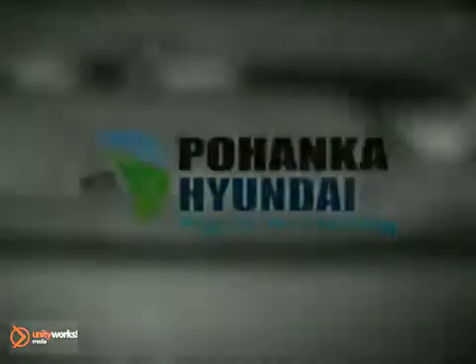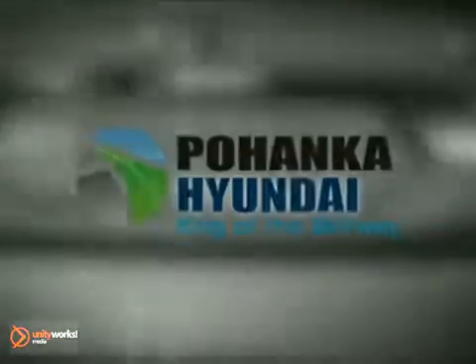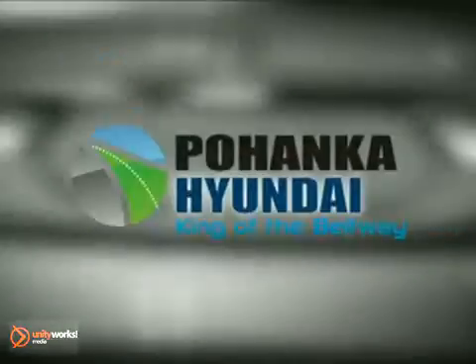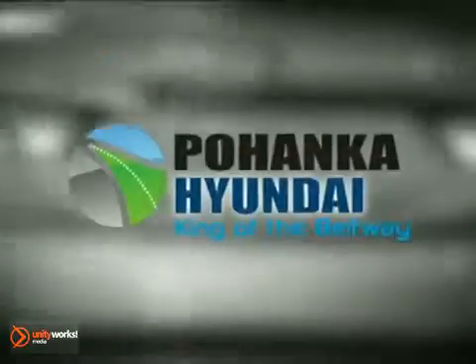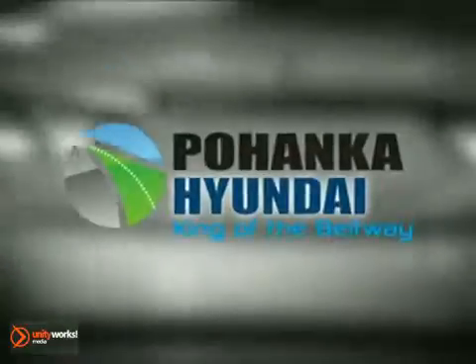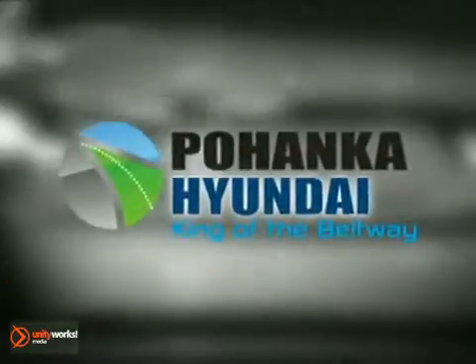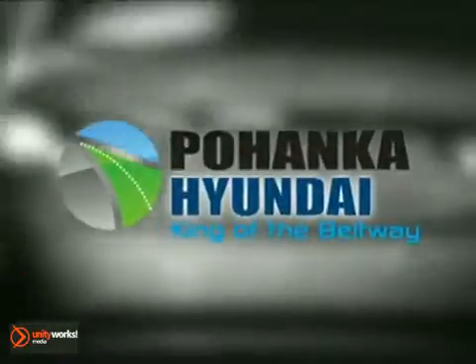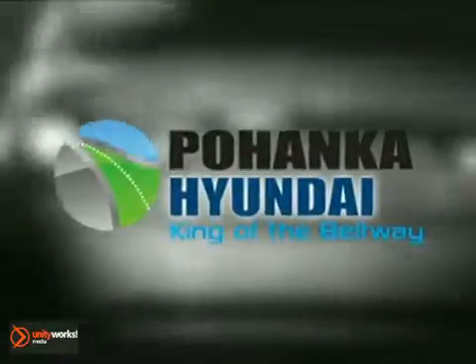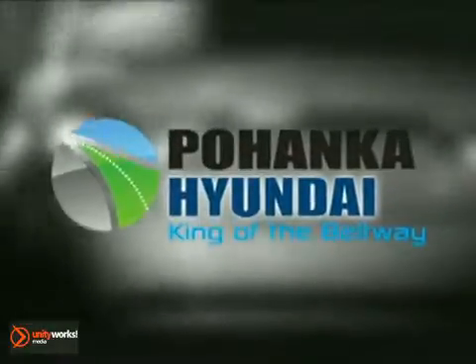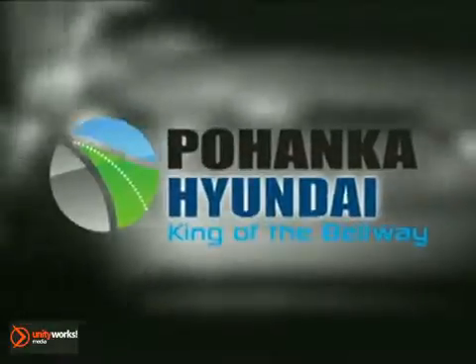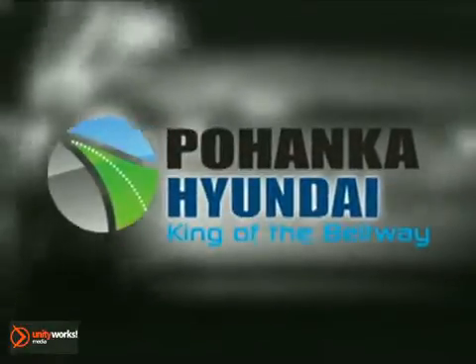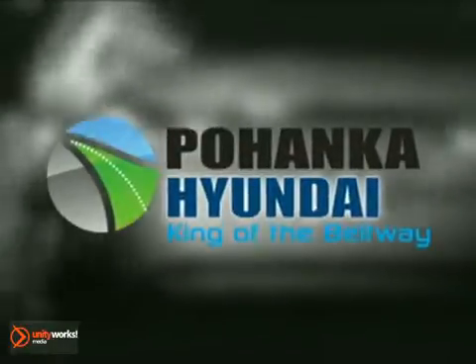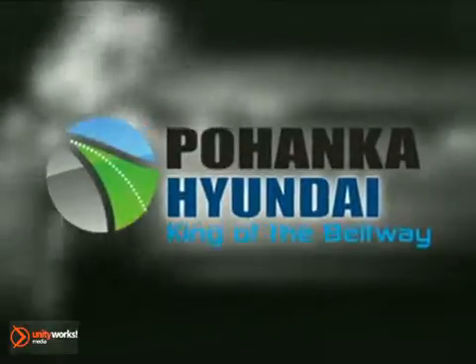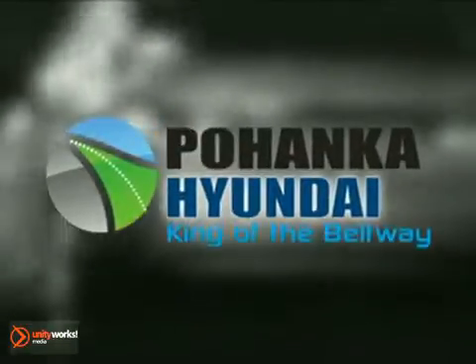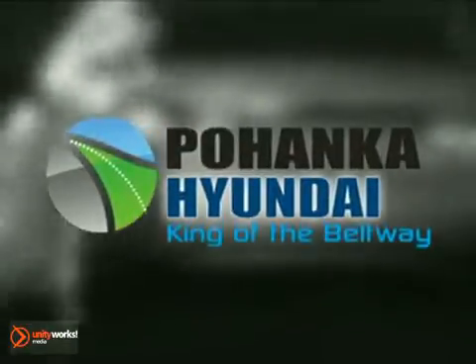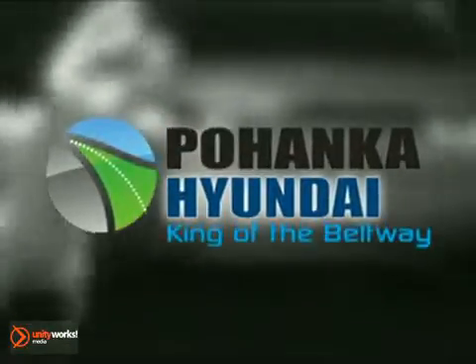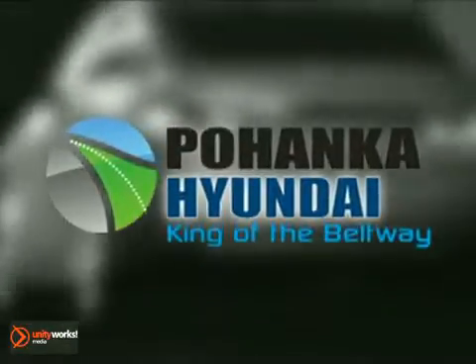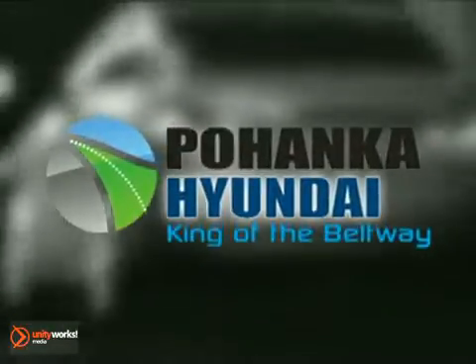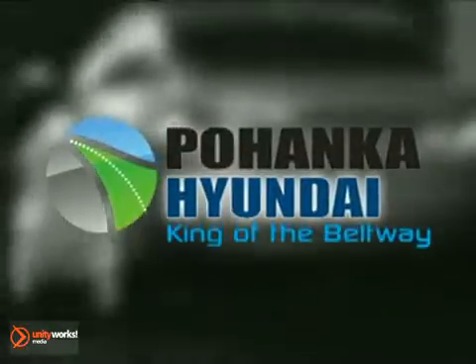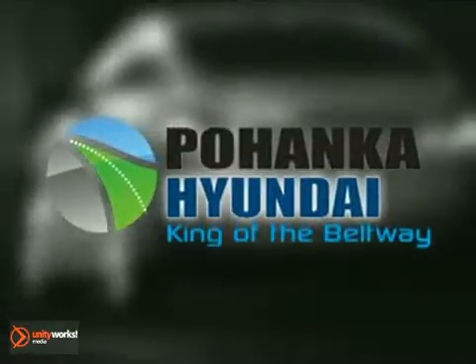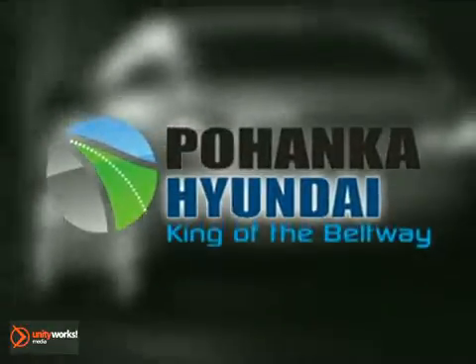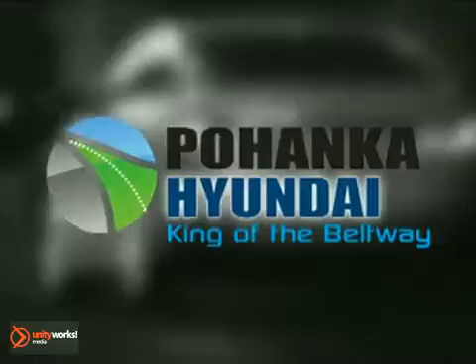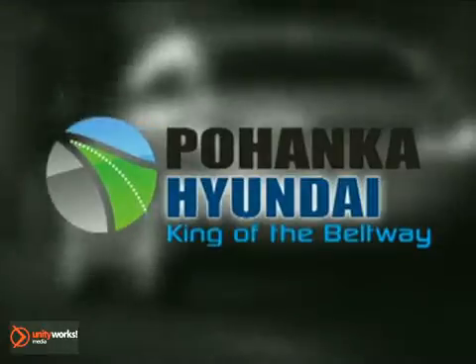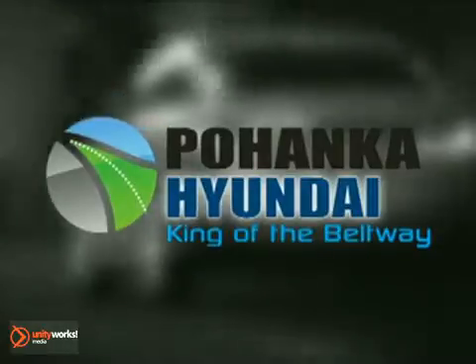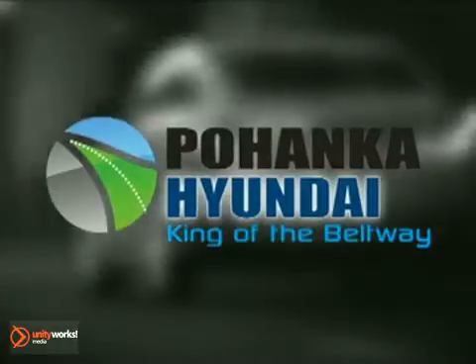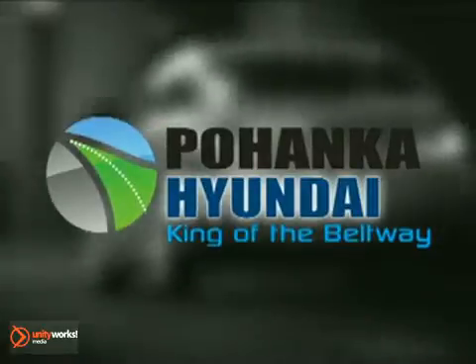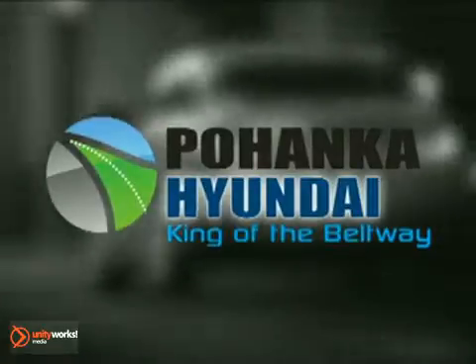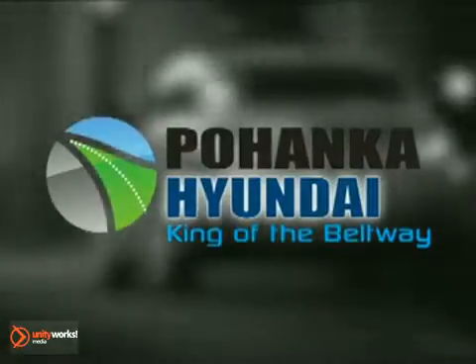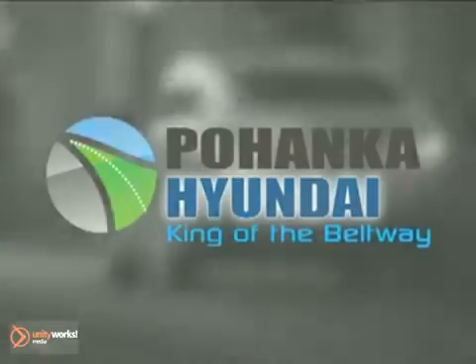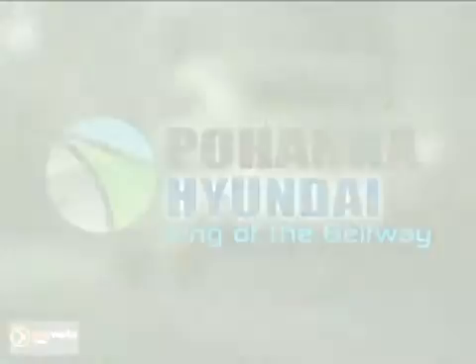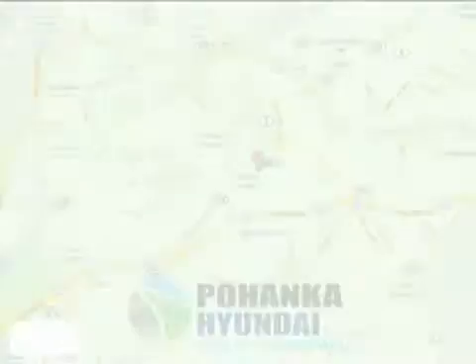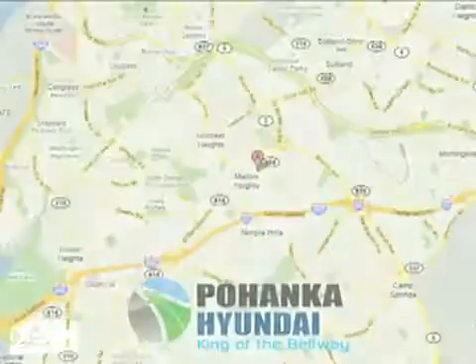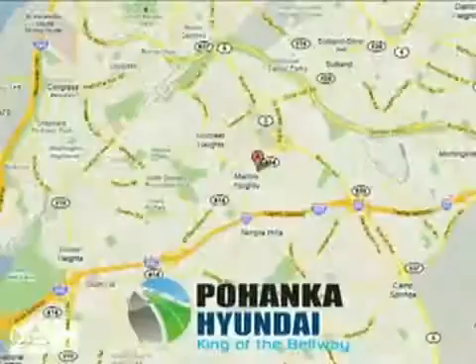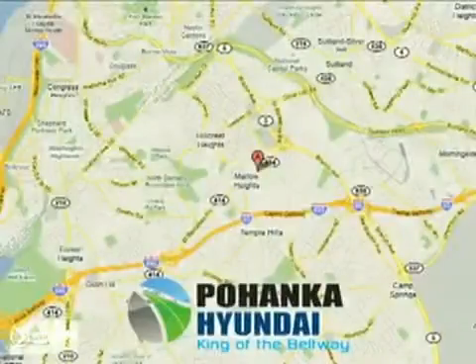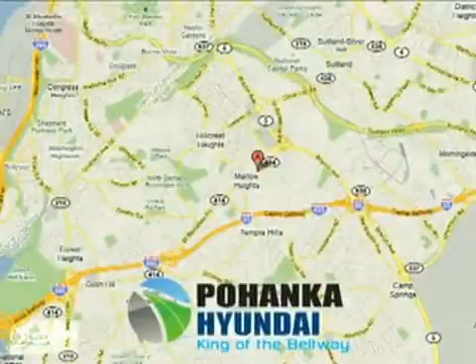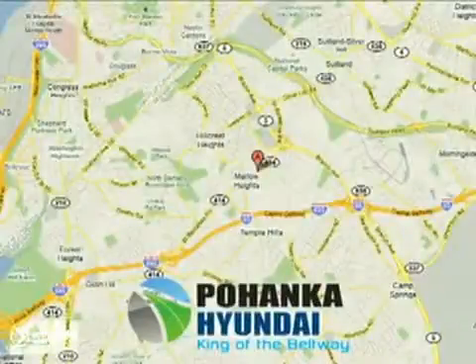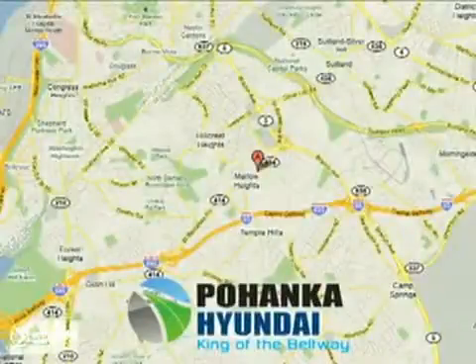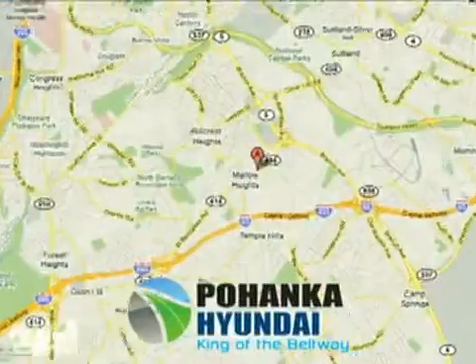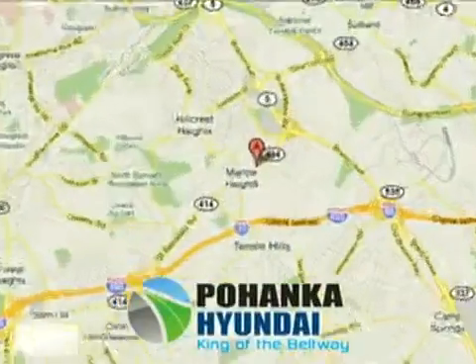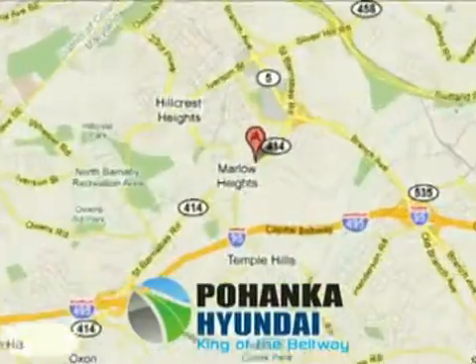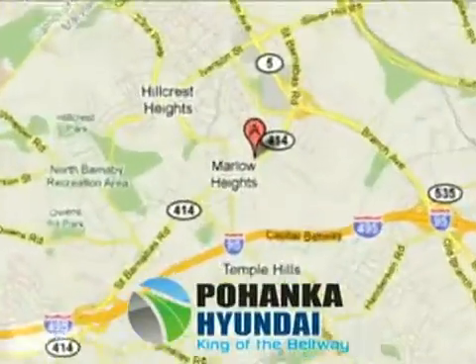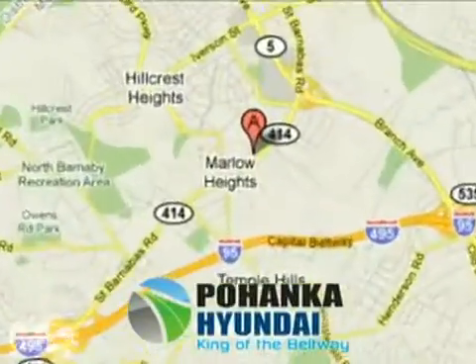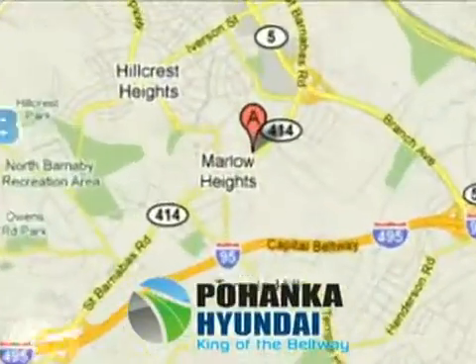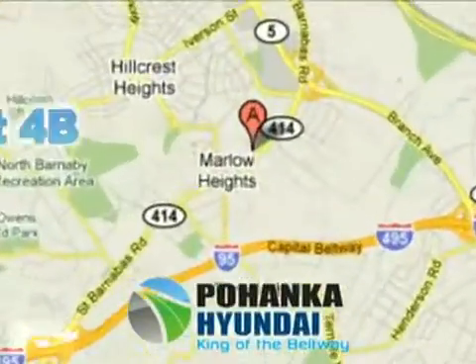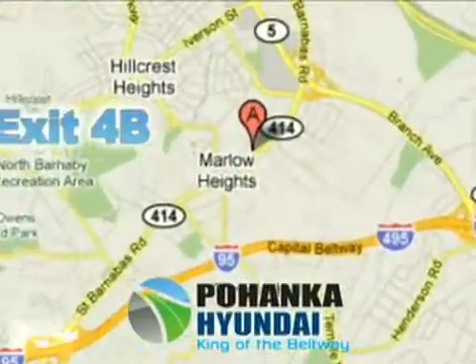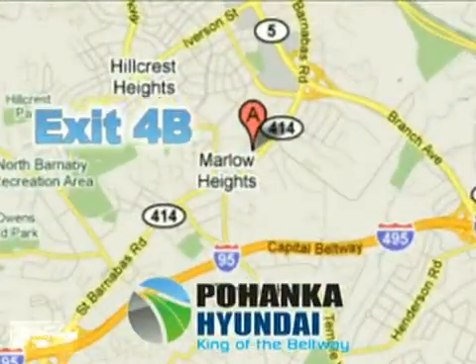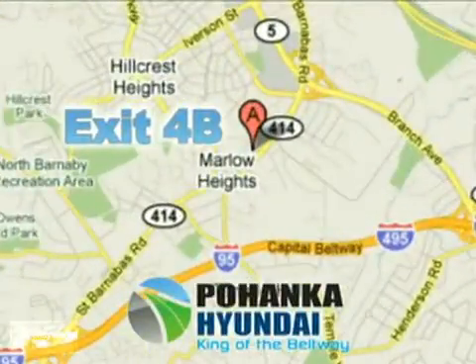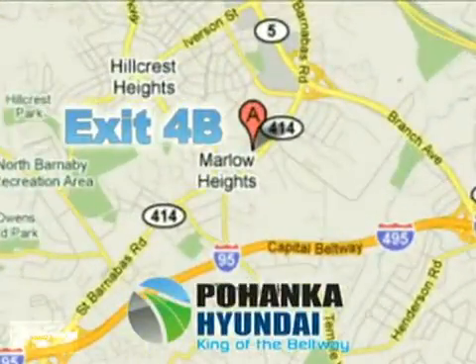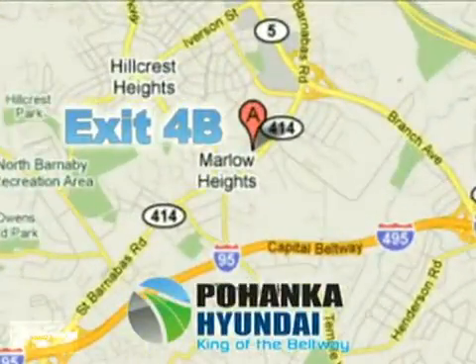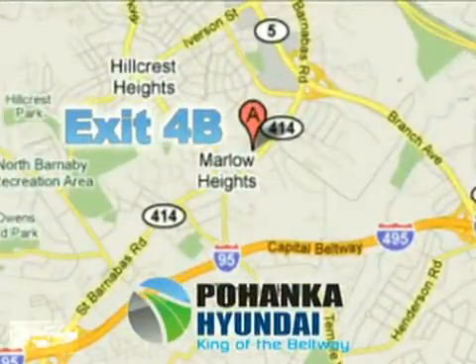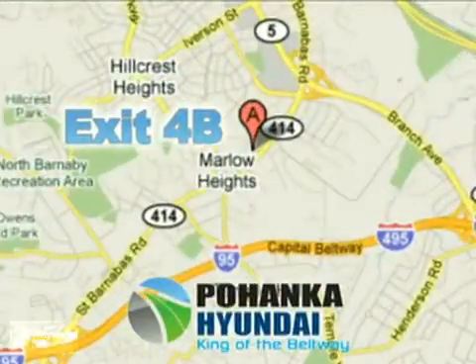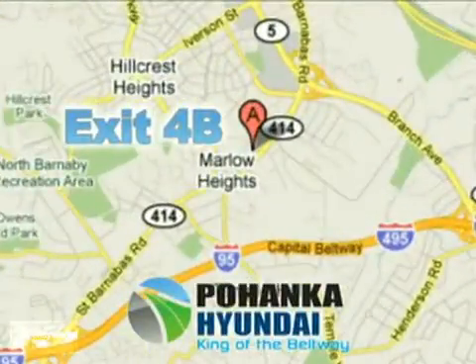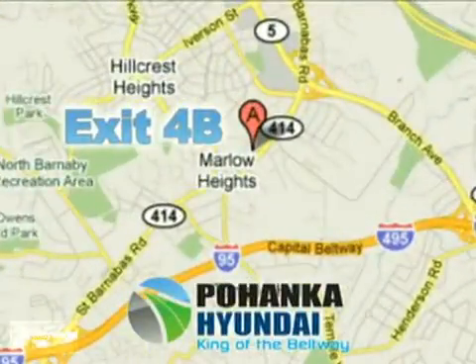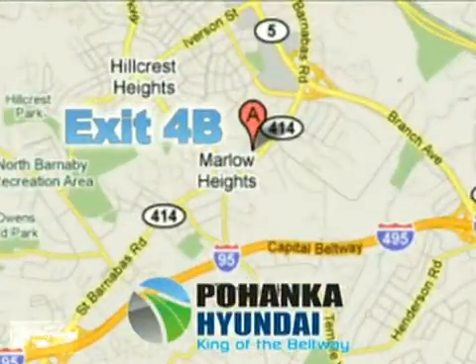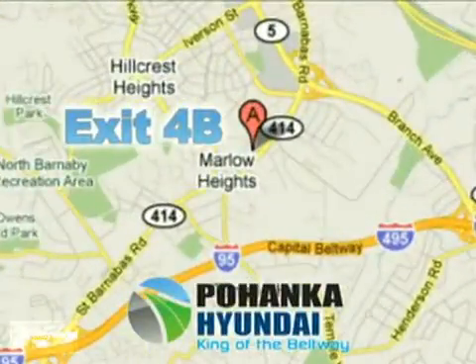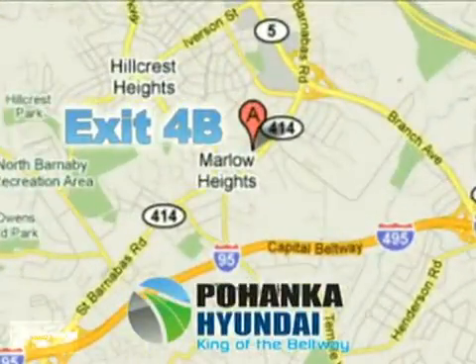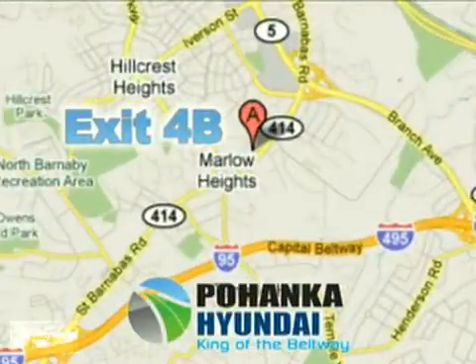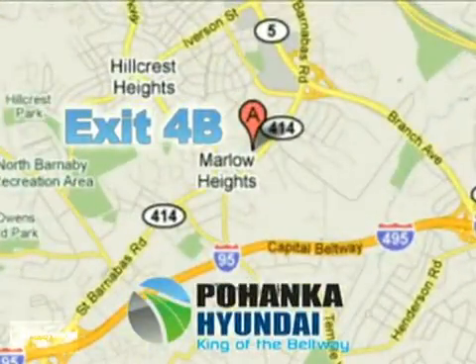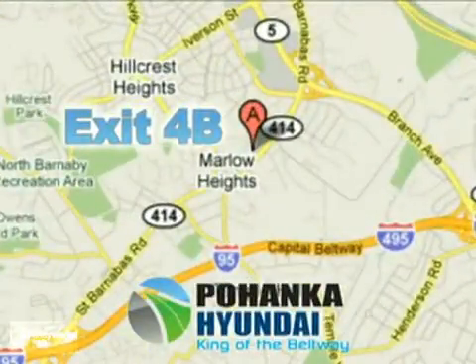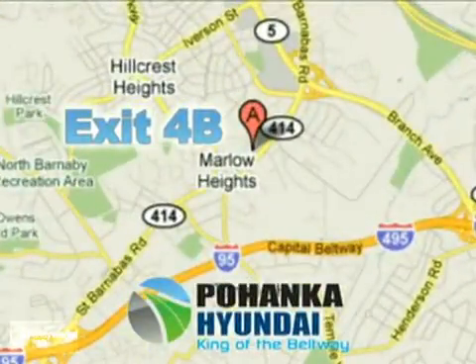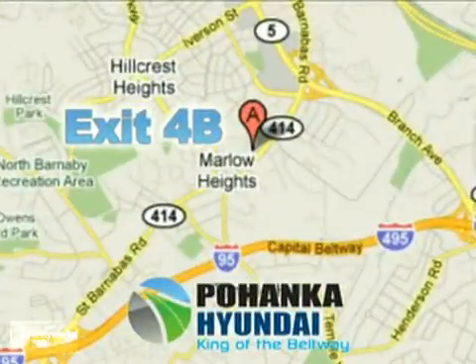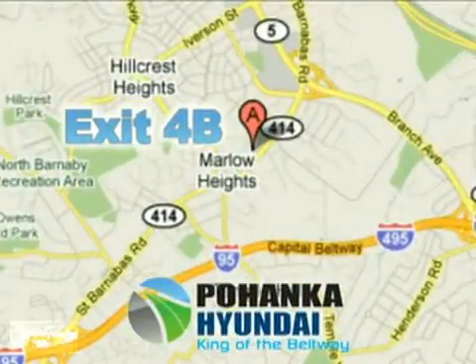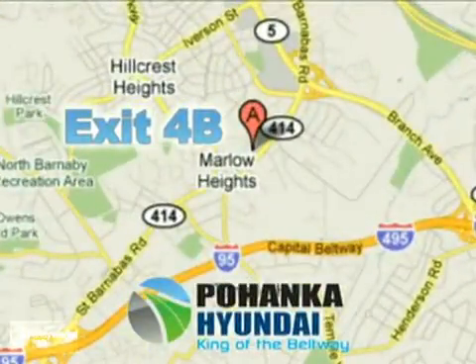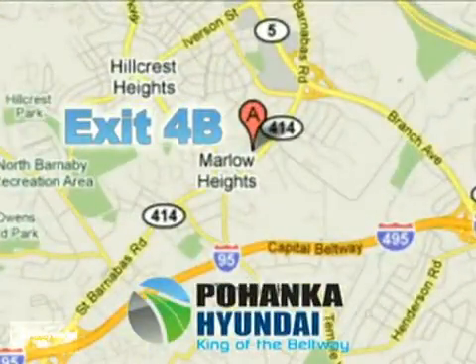Visit Pohenka Hyundai, King of the Beltway, today. We're conveniently located on the Capitol Beltway at exit 4B.